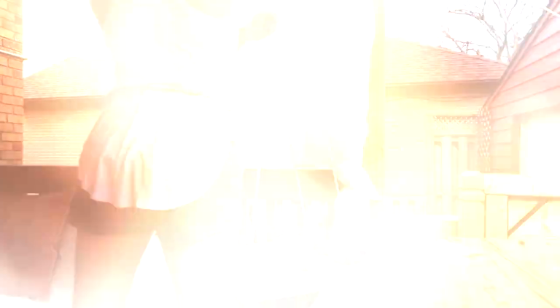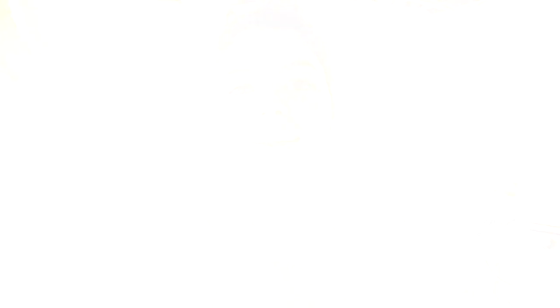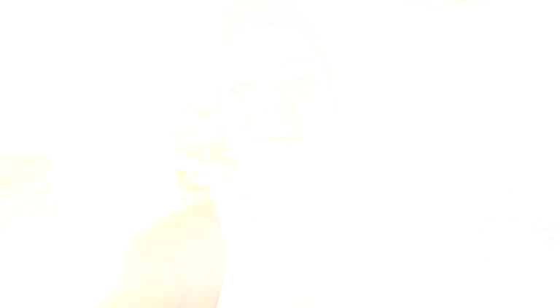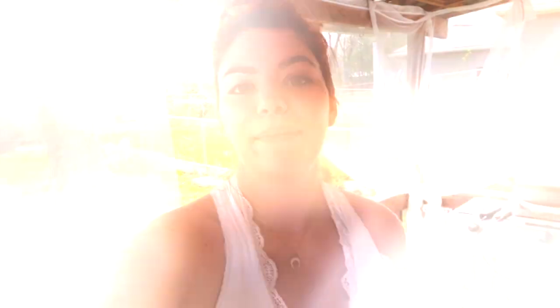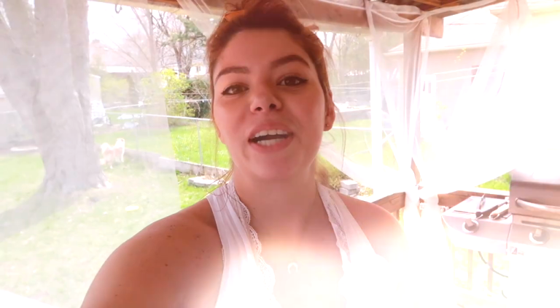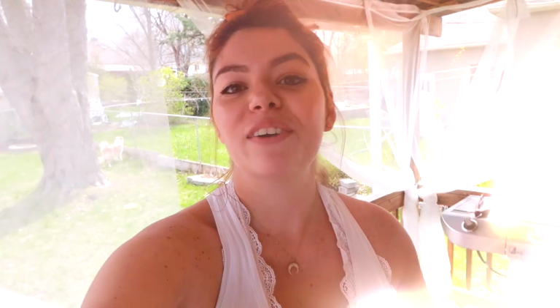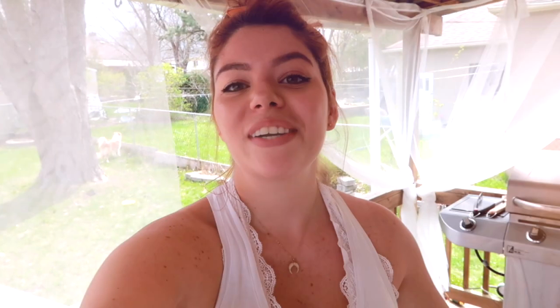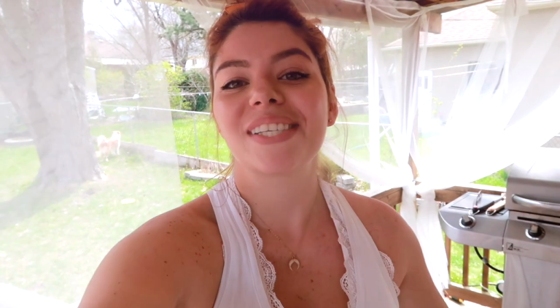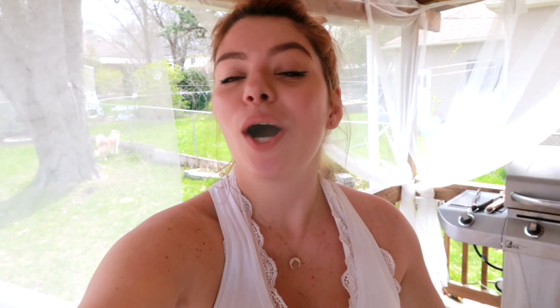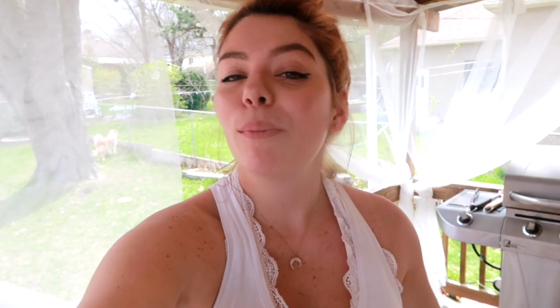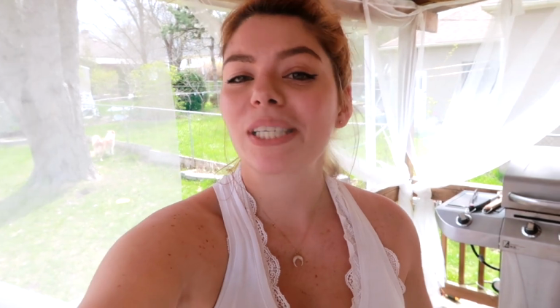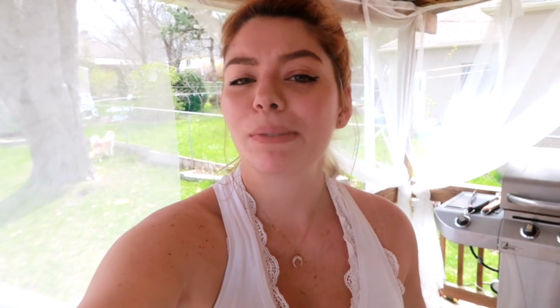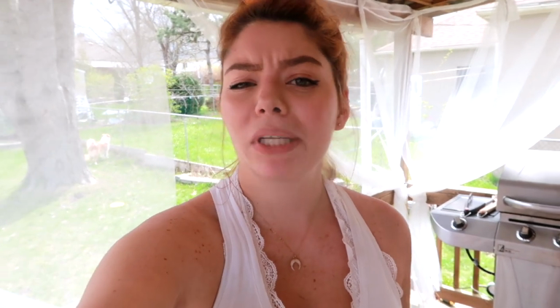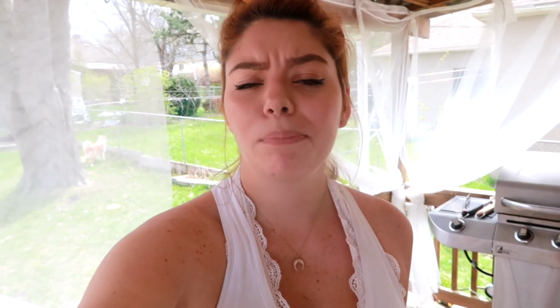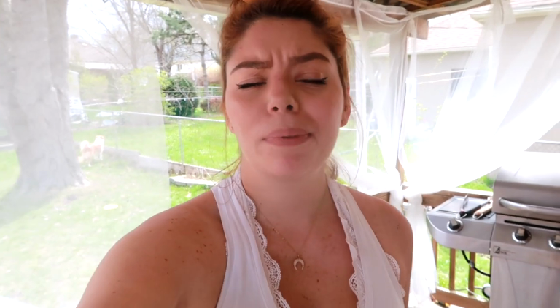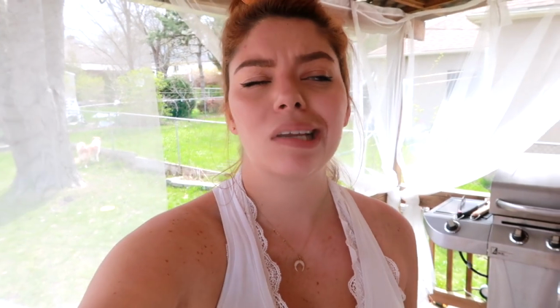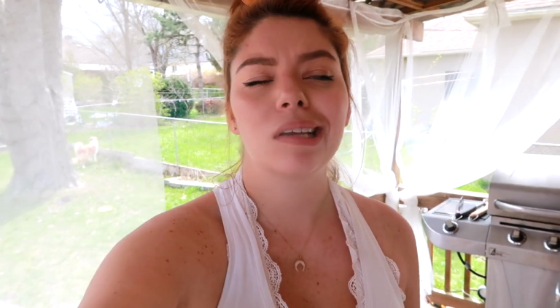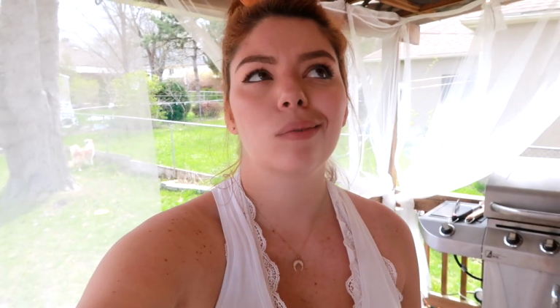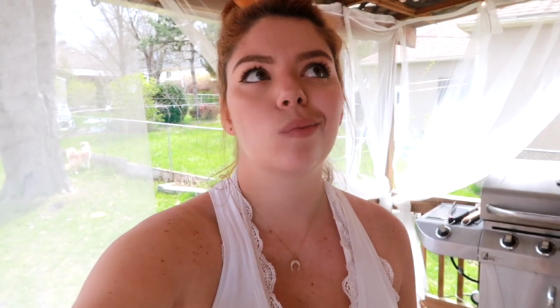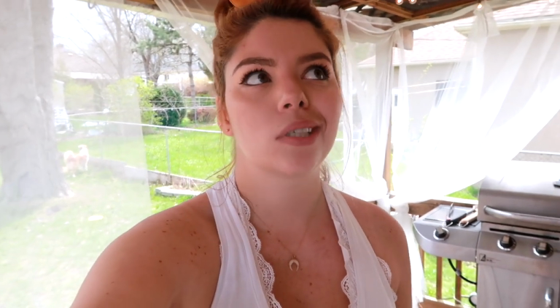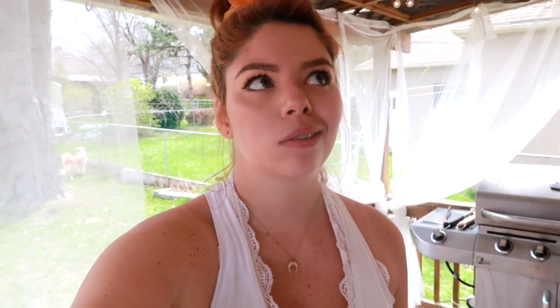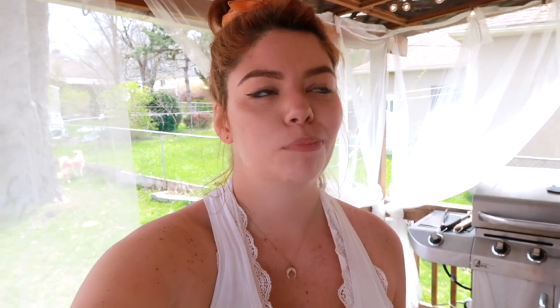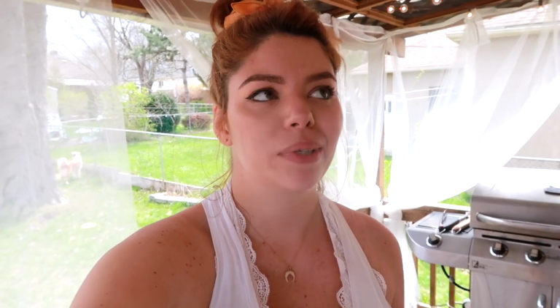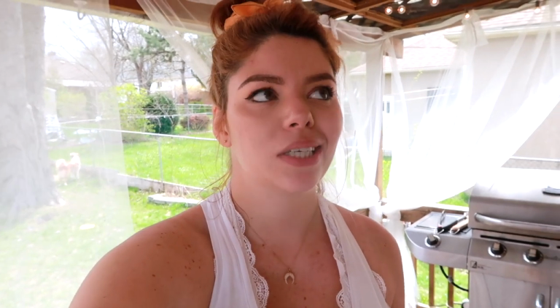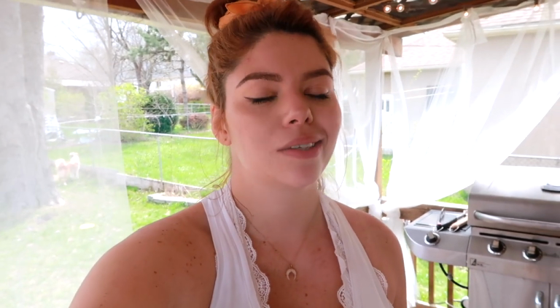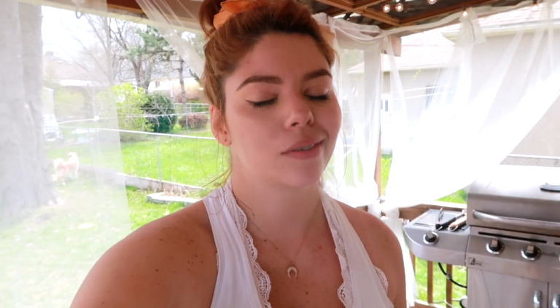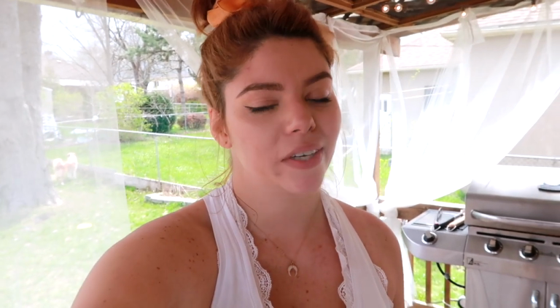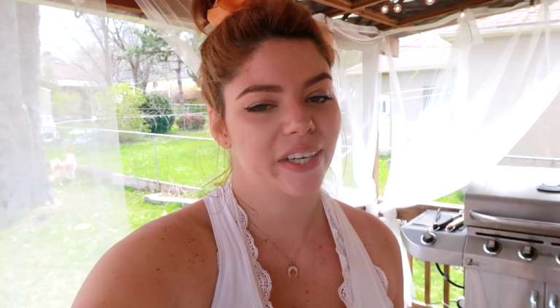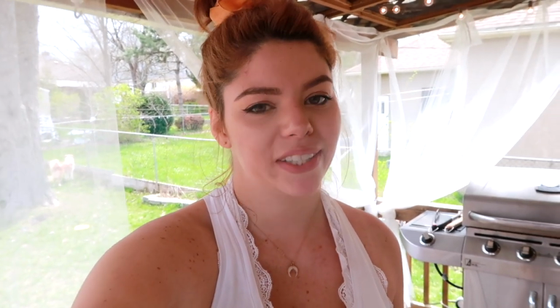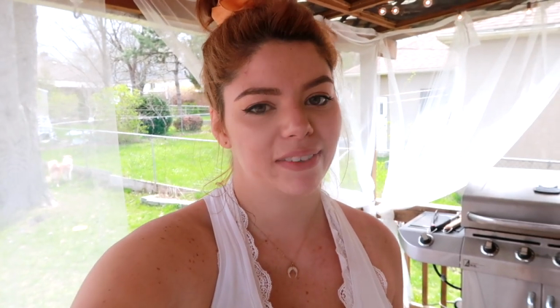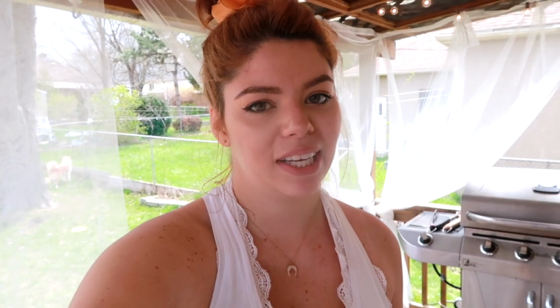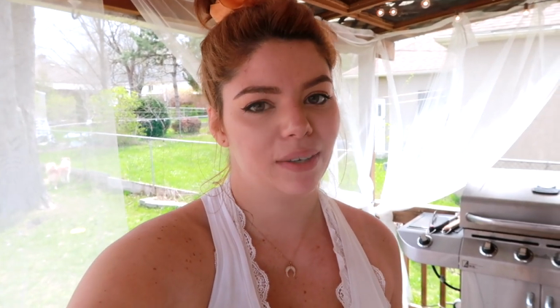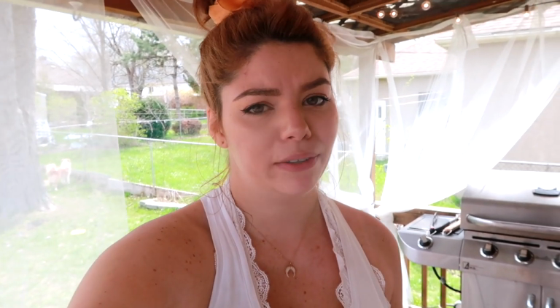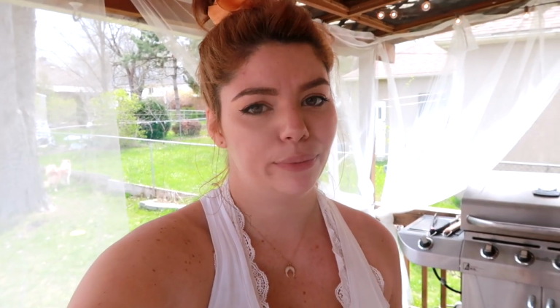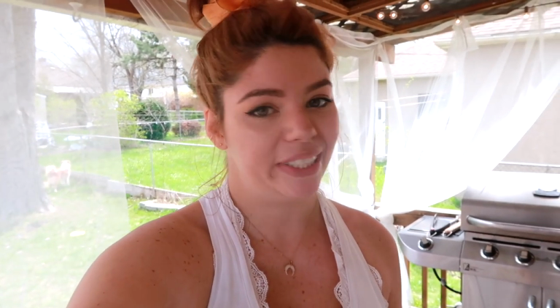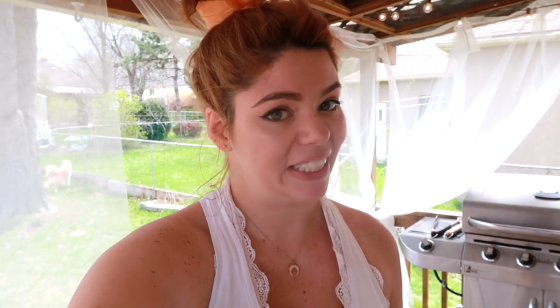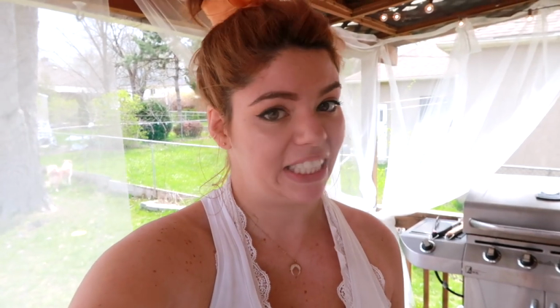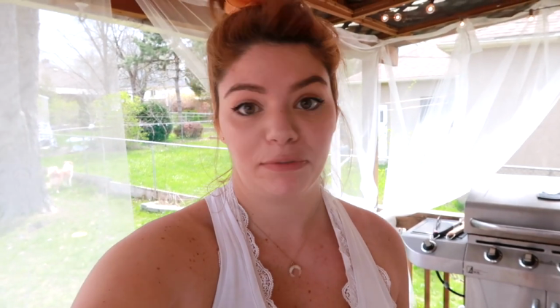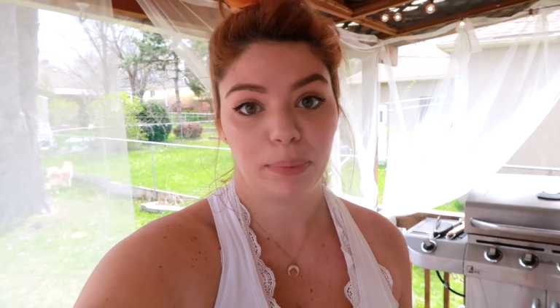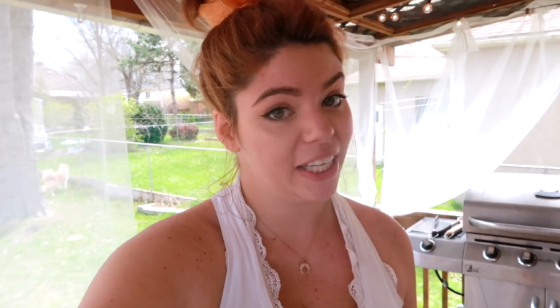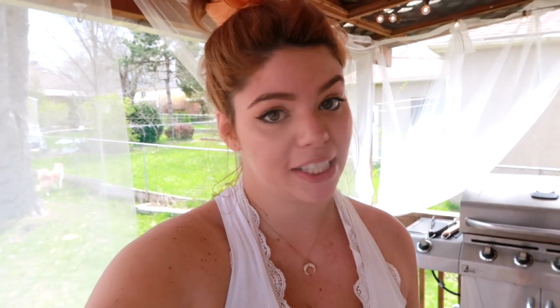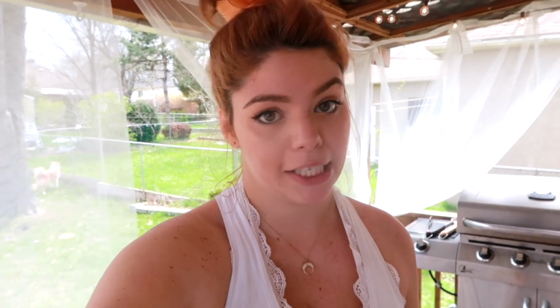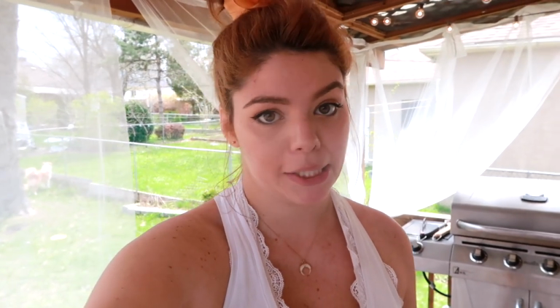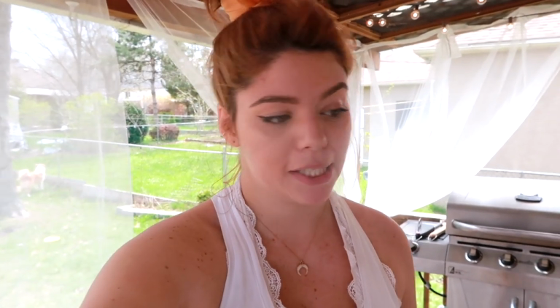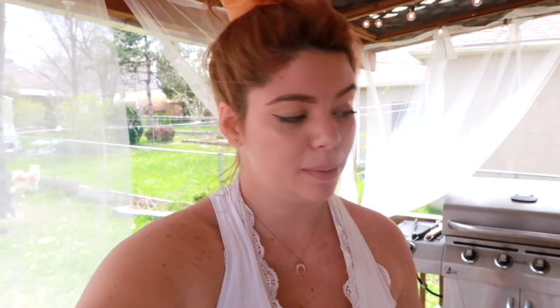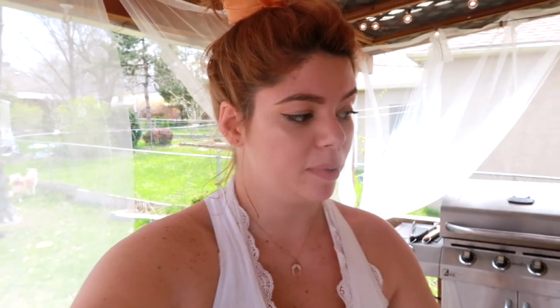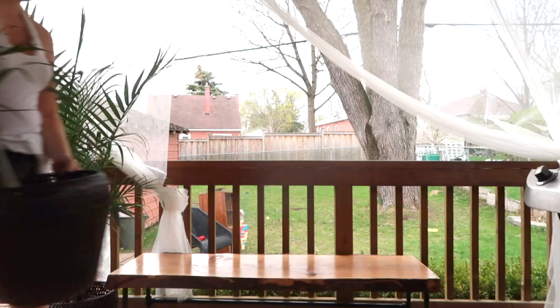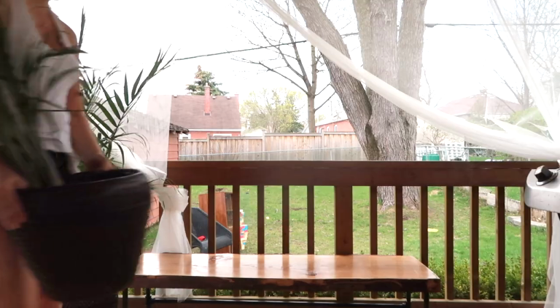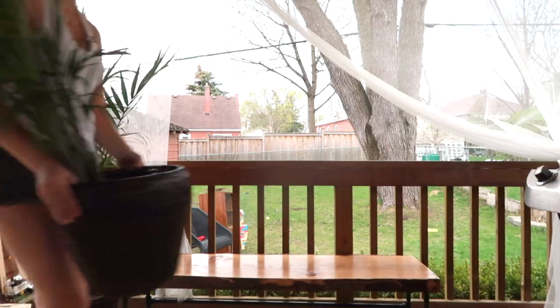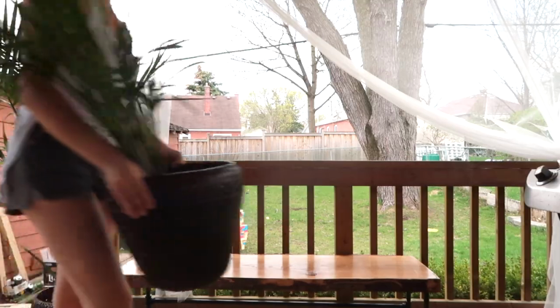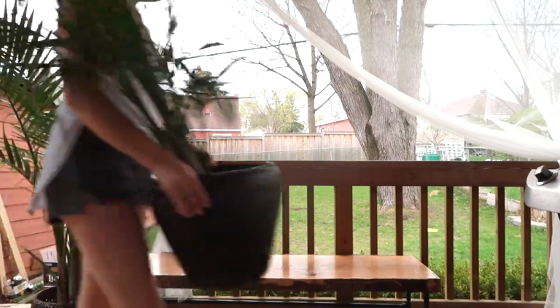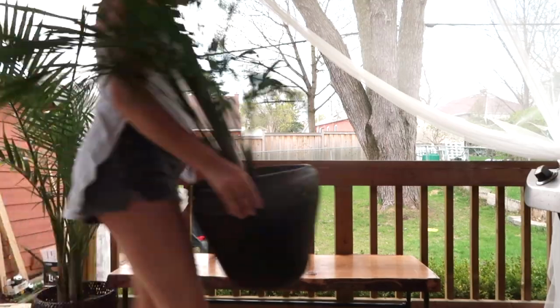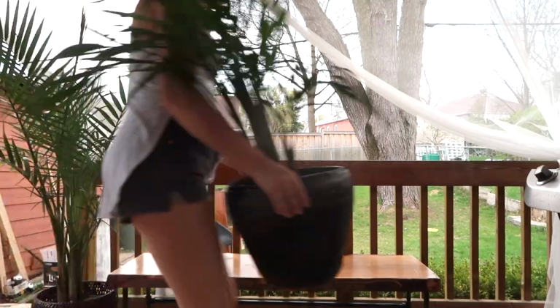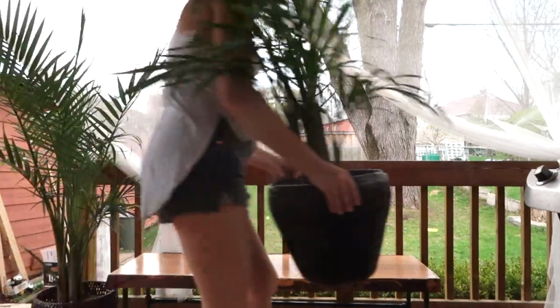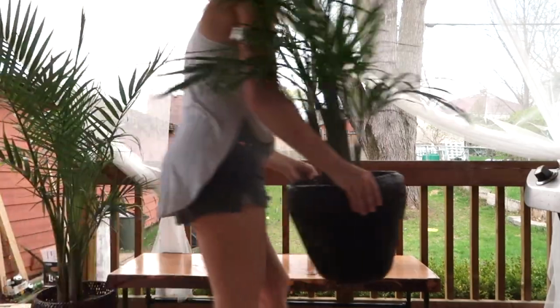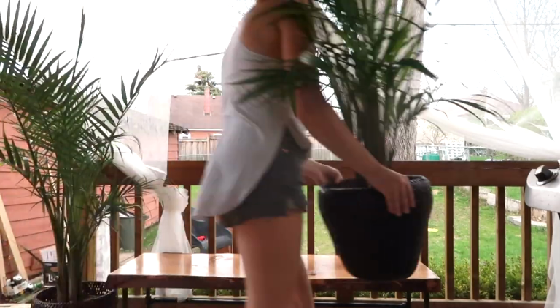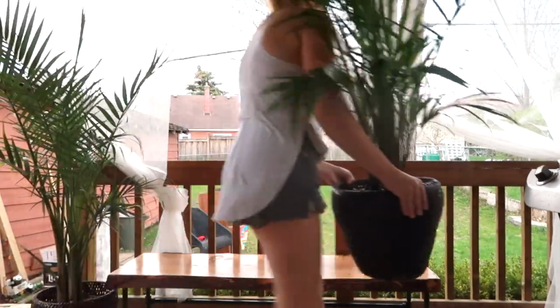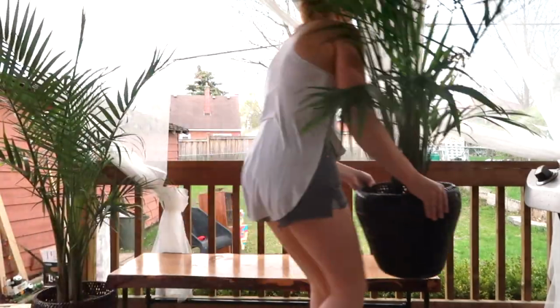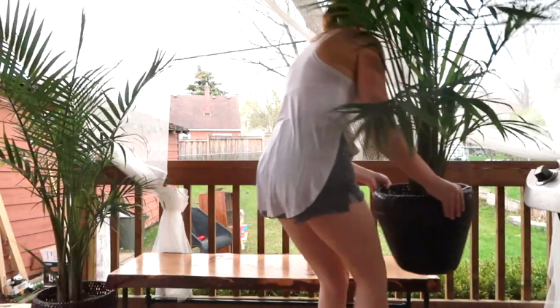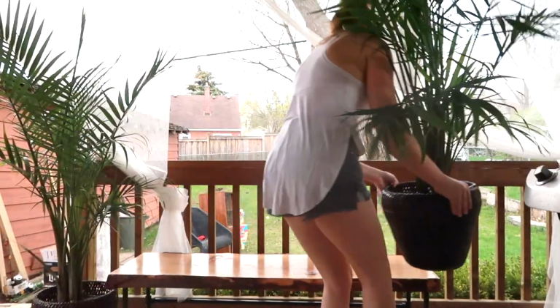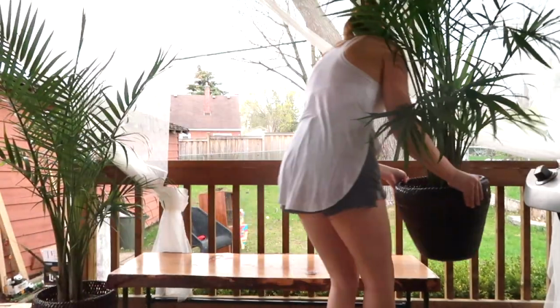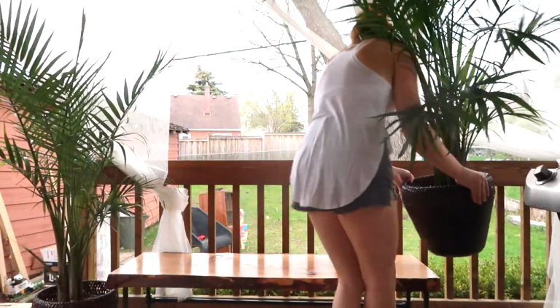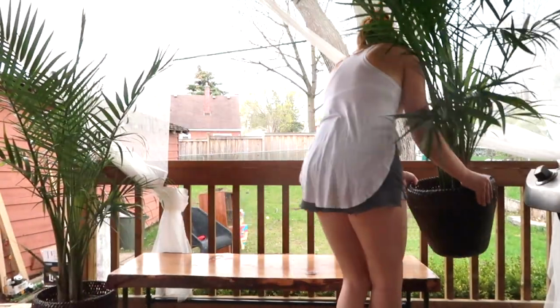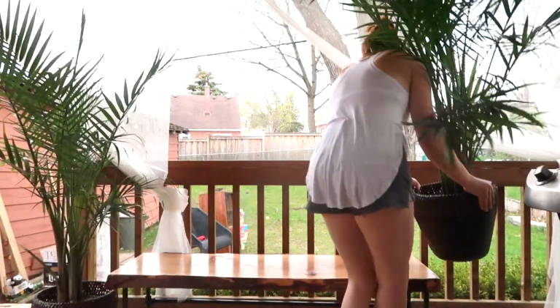The makeover is almost complete, but it wouldn't be a Sorry Girls video if we didn't have plants in here somewhere. So cue the plants!